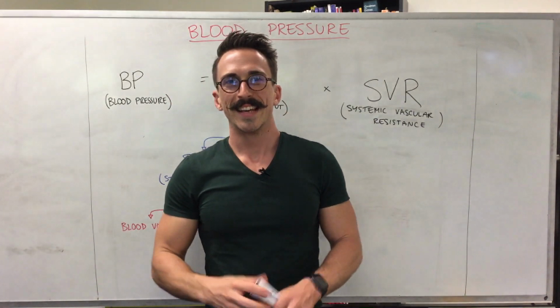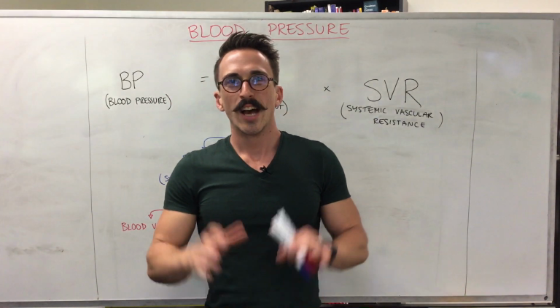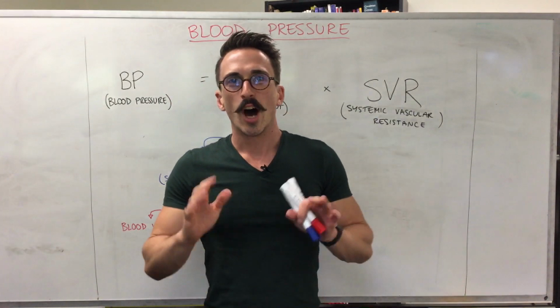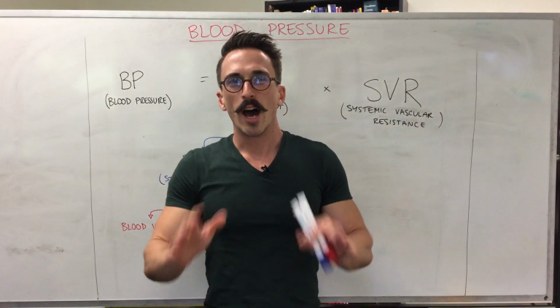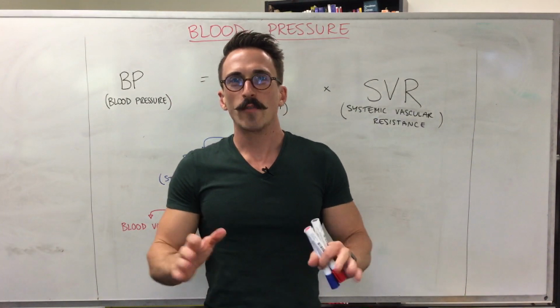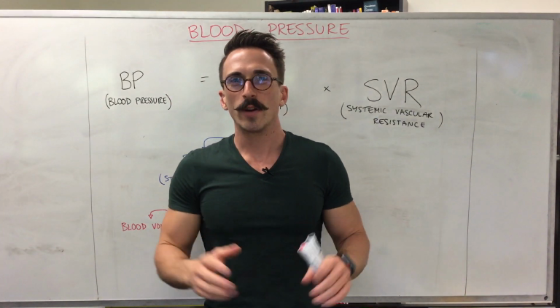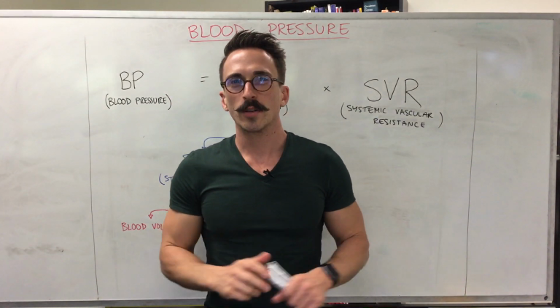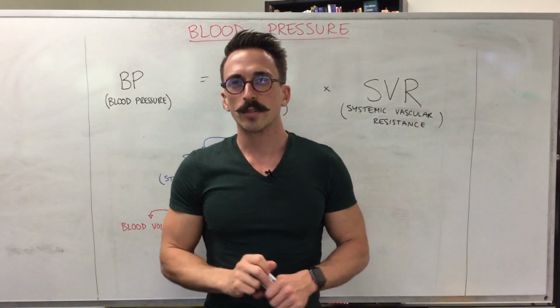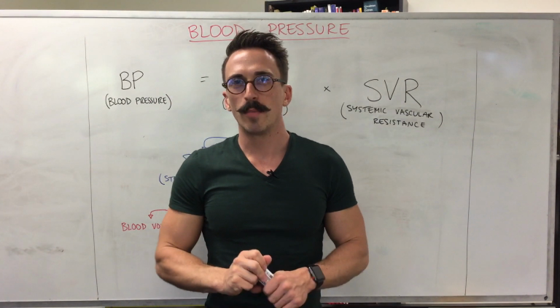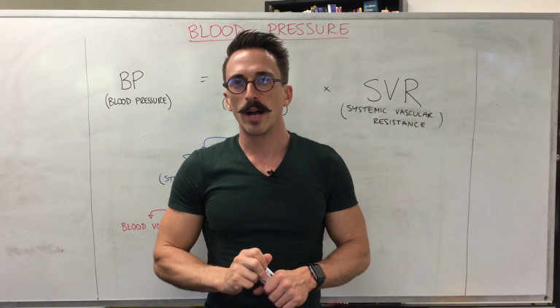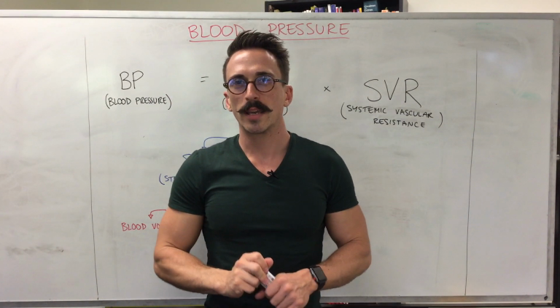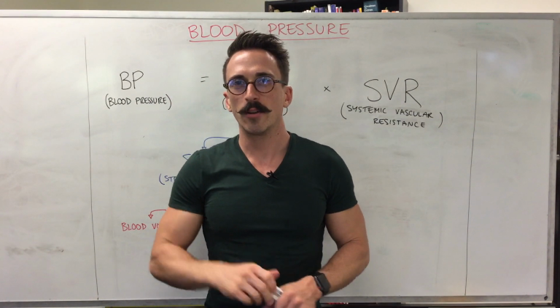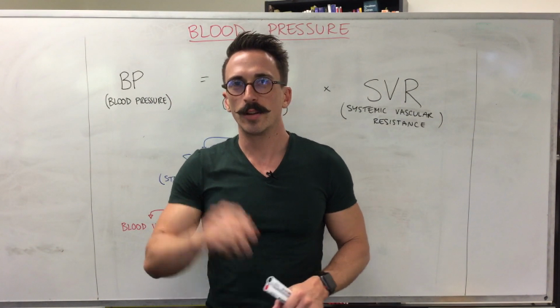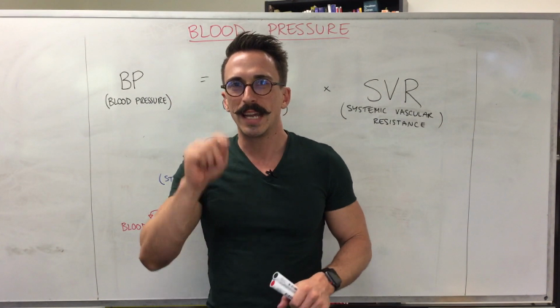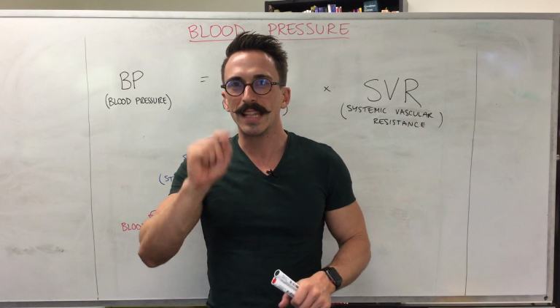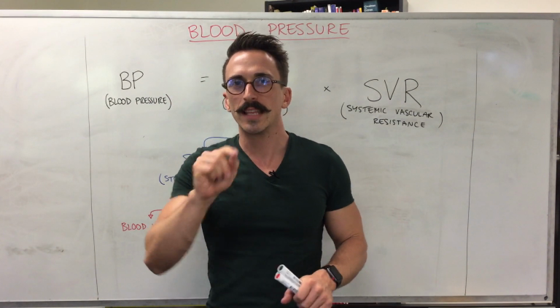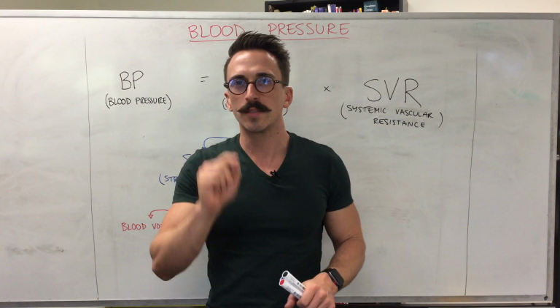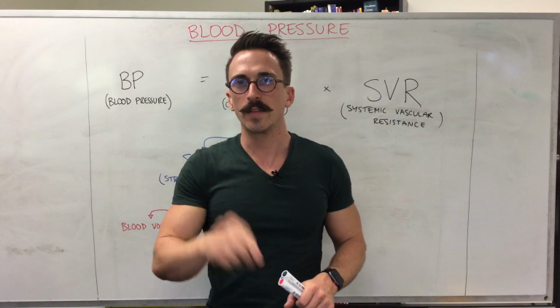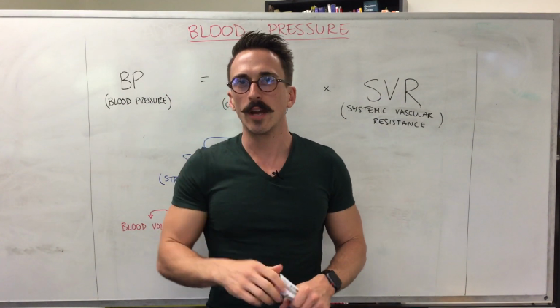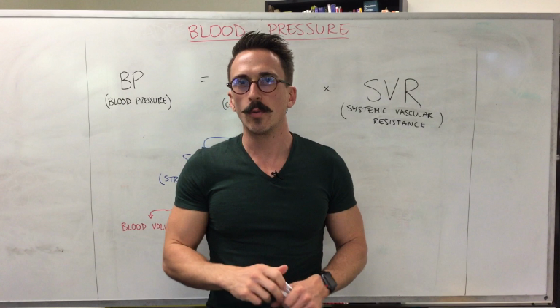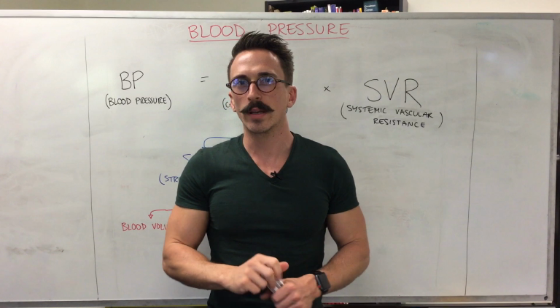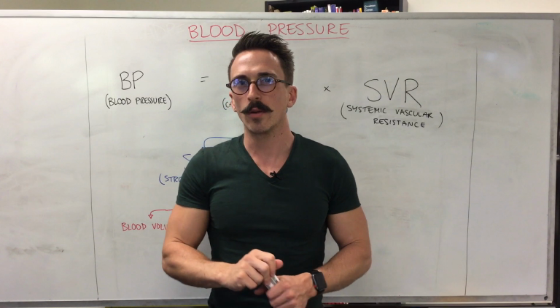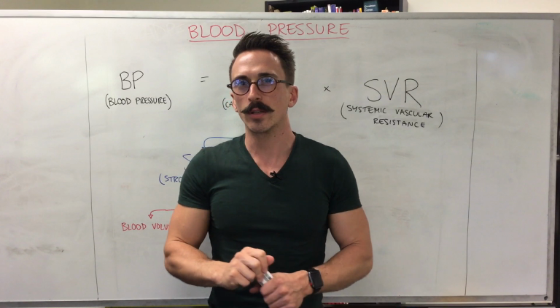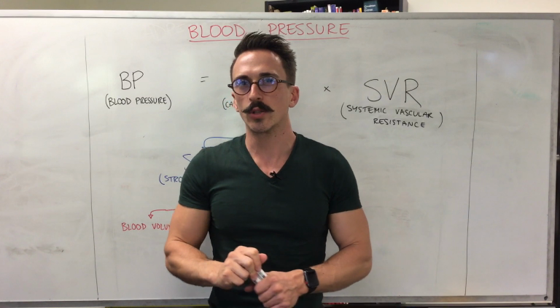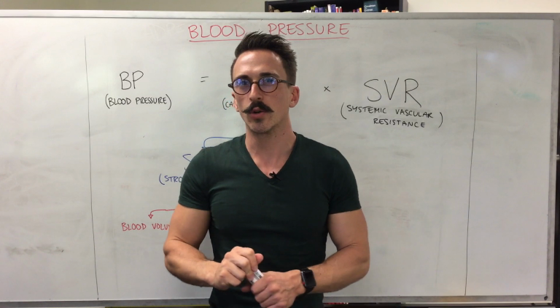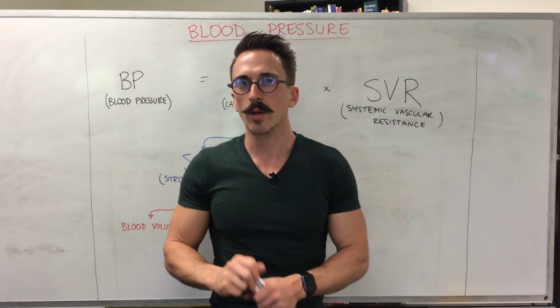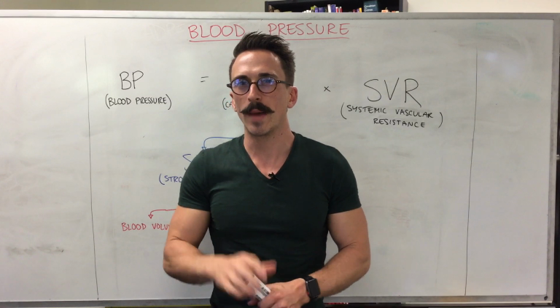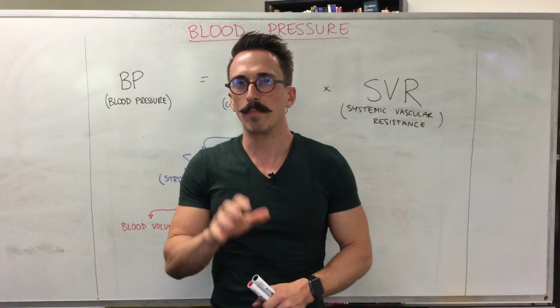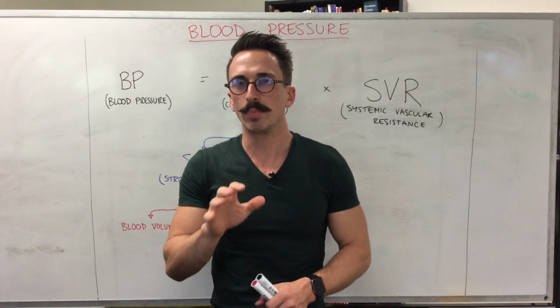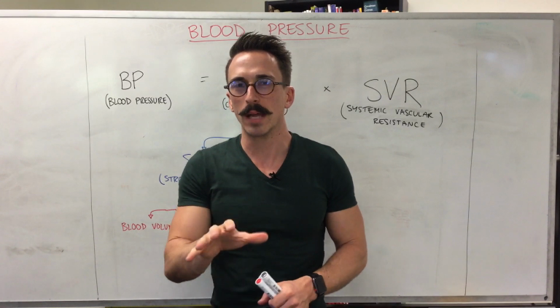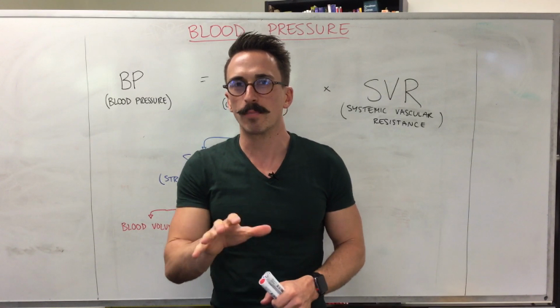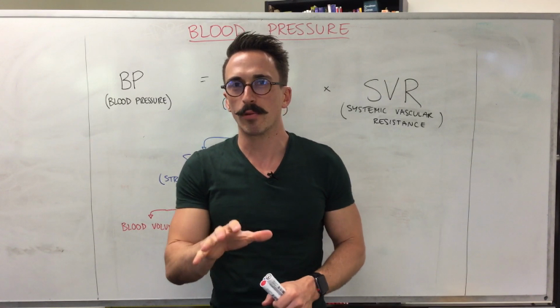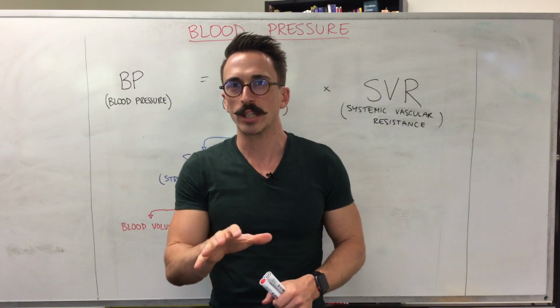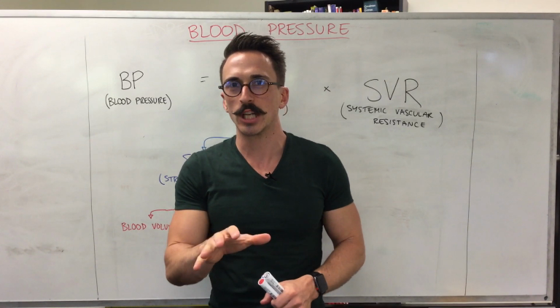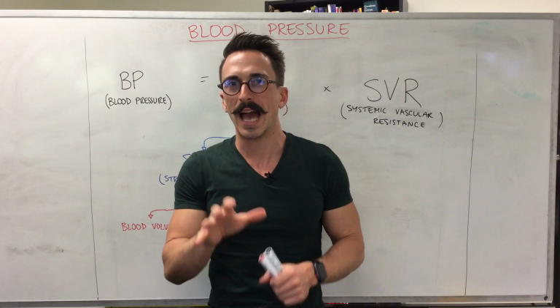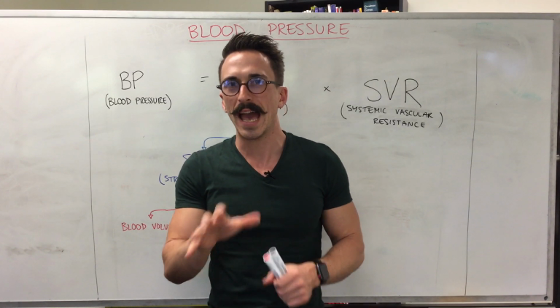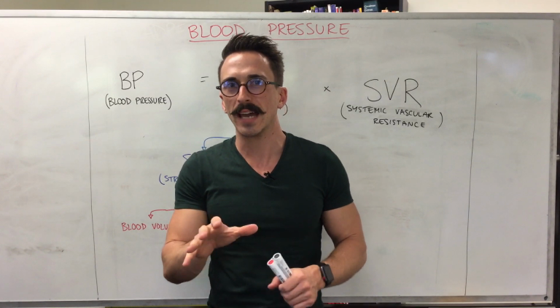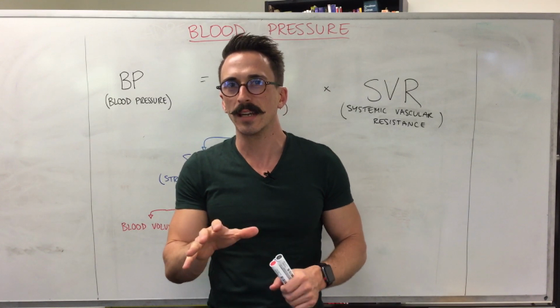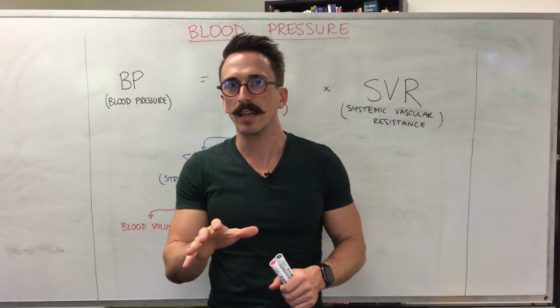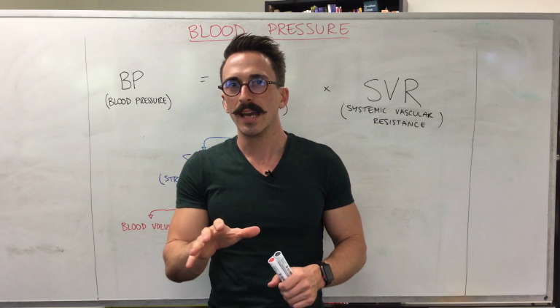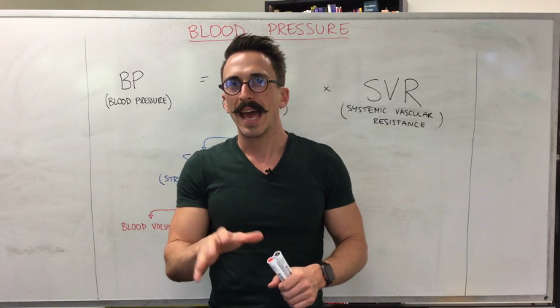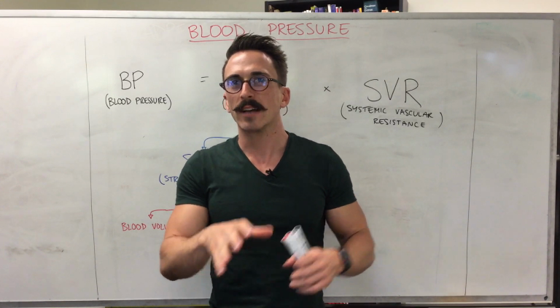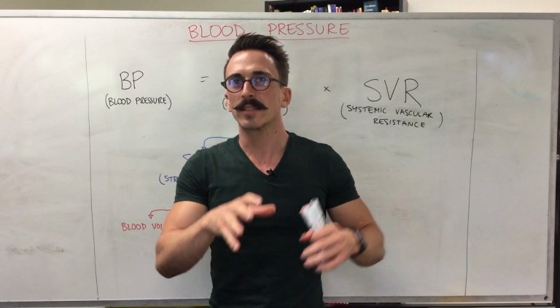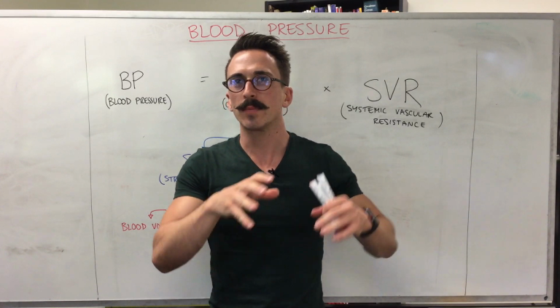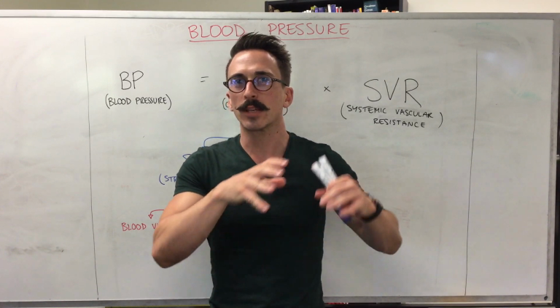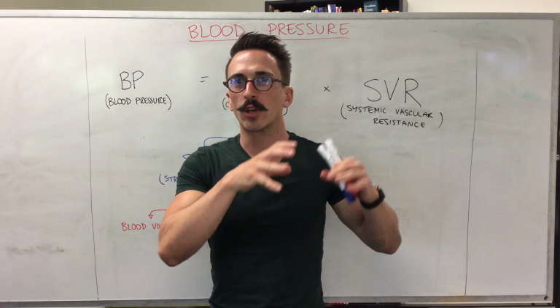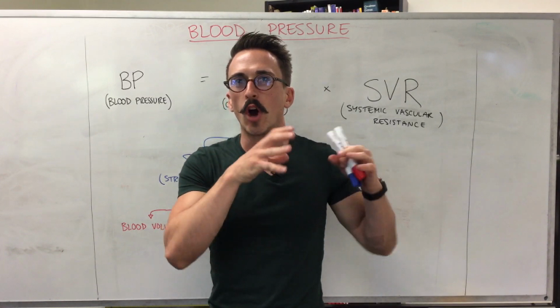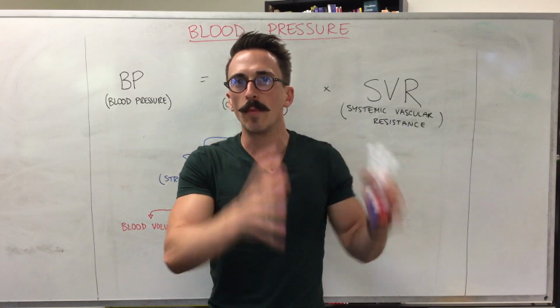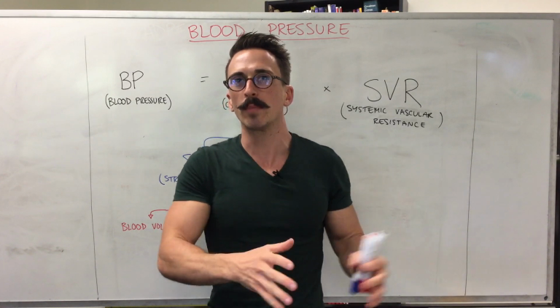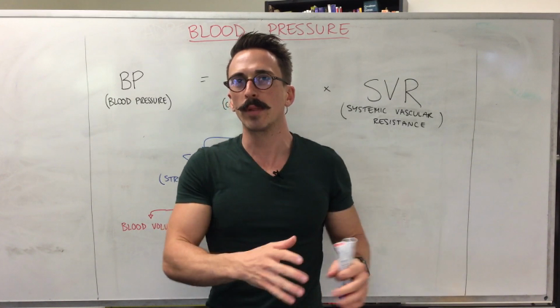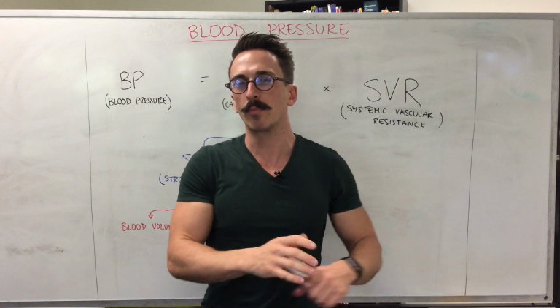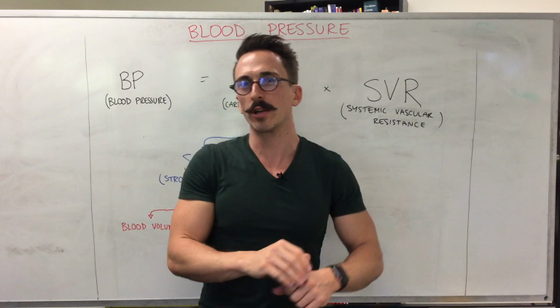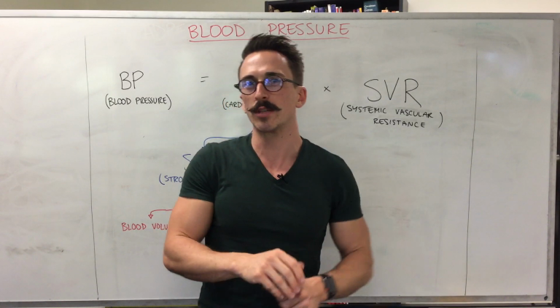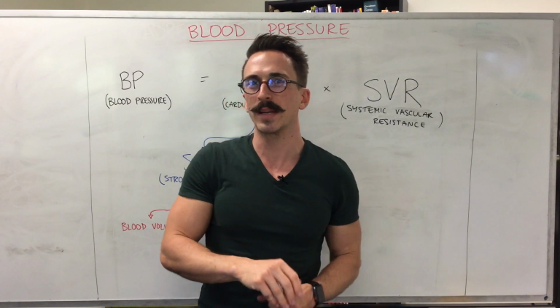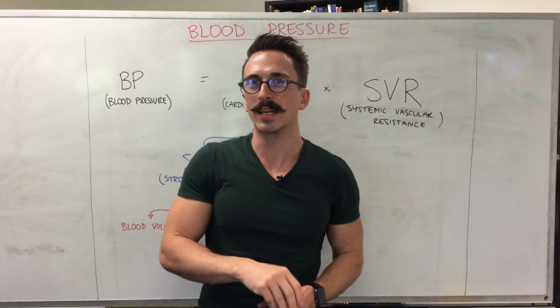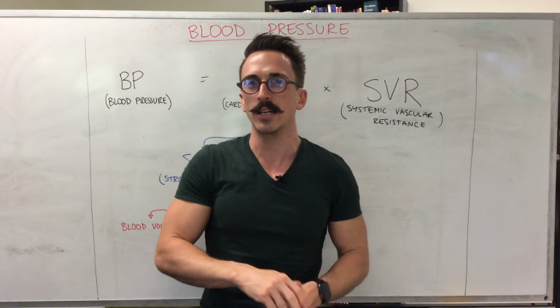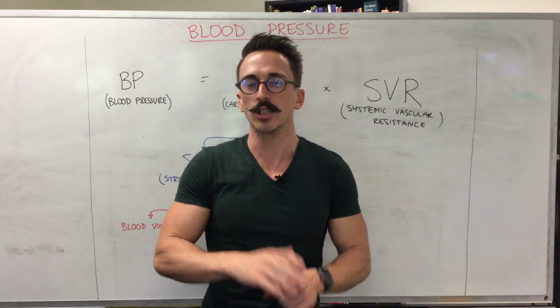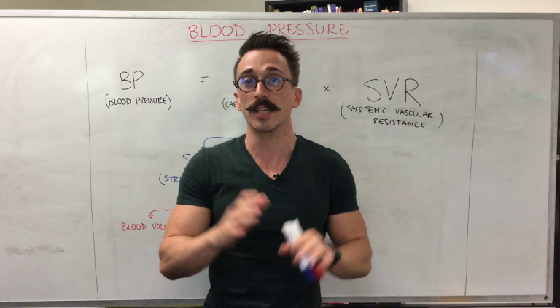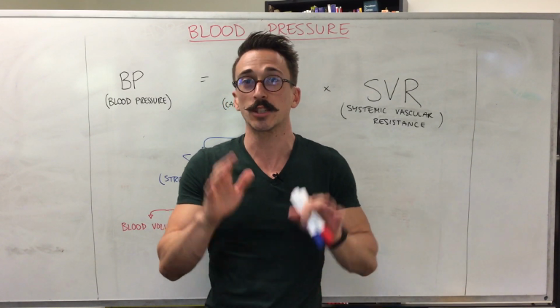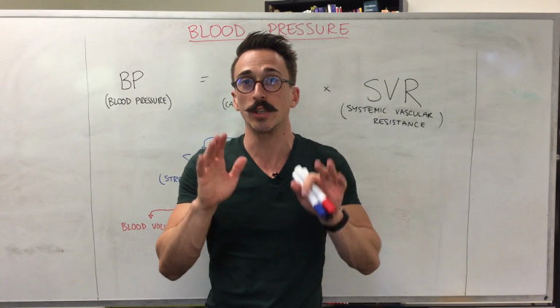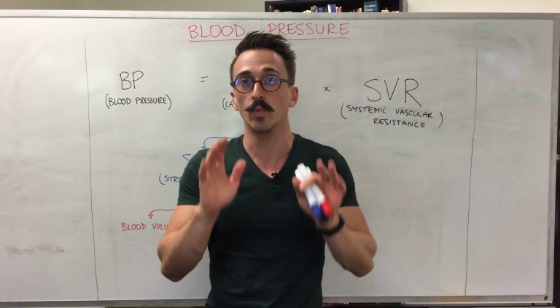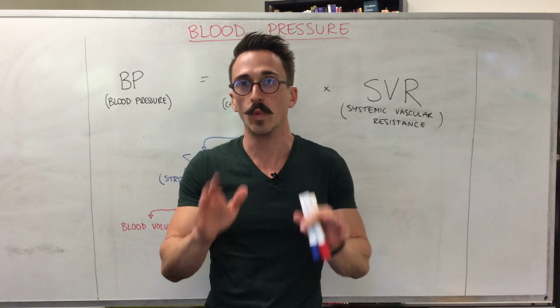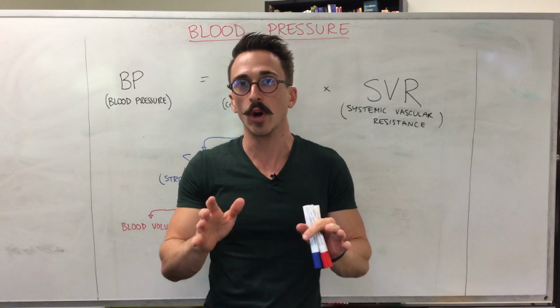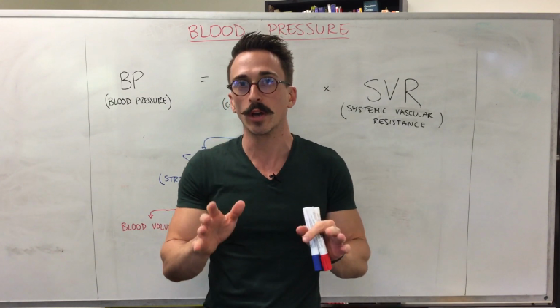Hi everyone, Dr. Mark here and in this video we're going to talk about blood pressure and how some of the common blood pressure medications actually work.